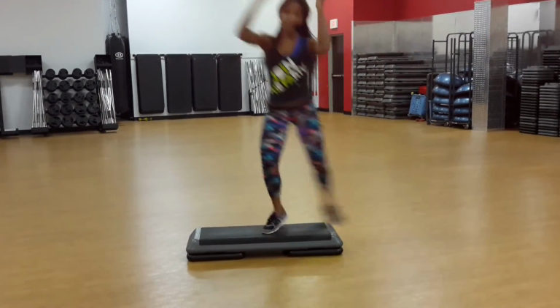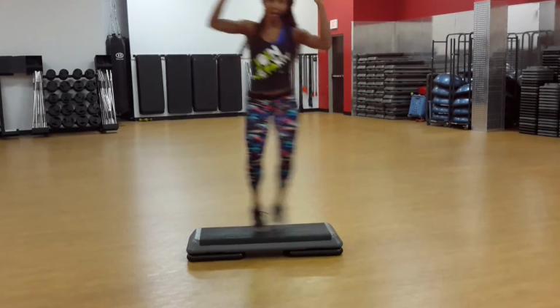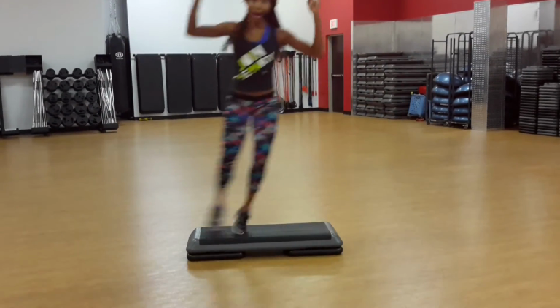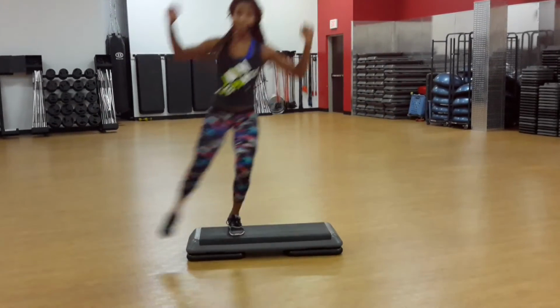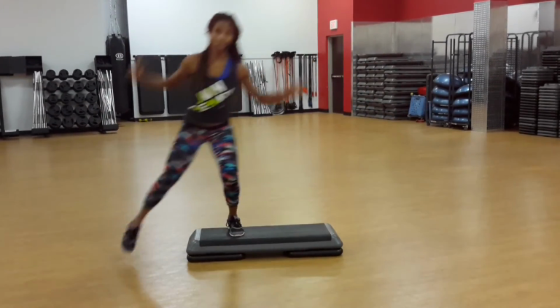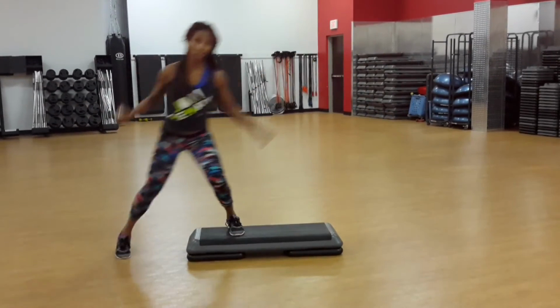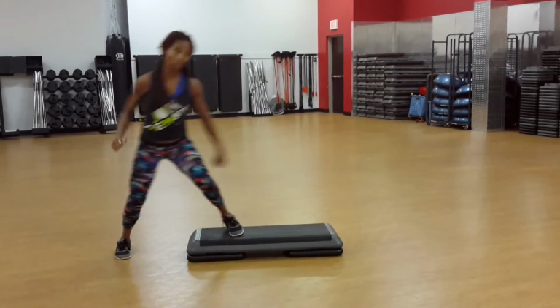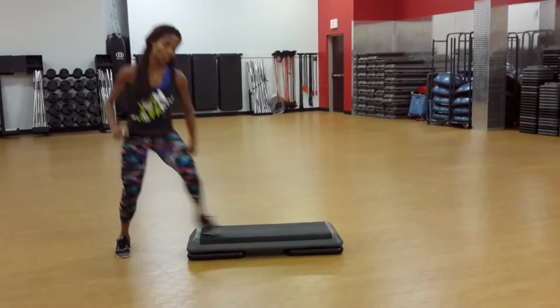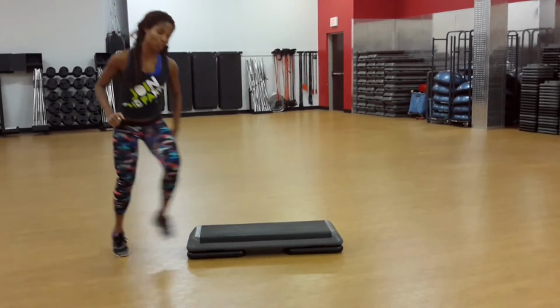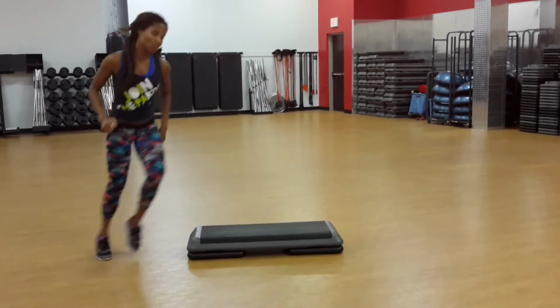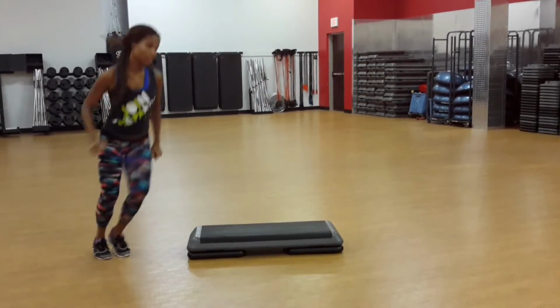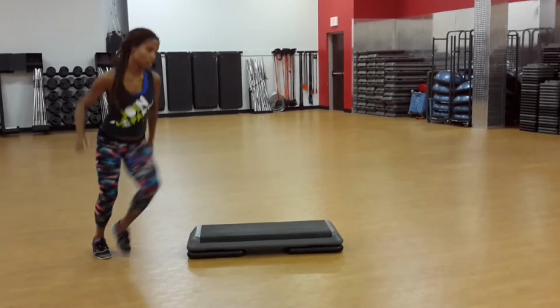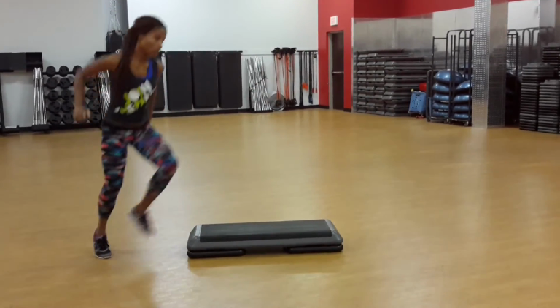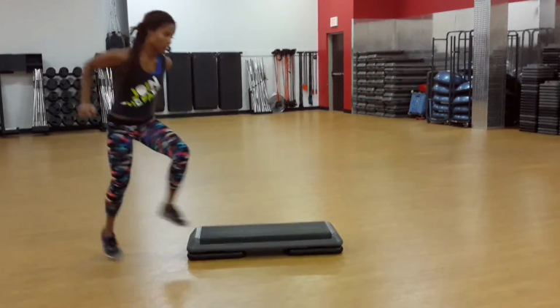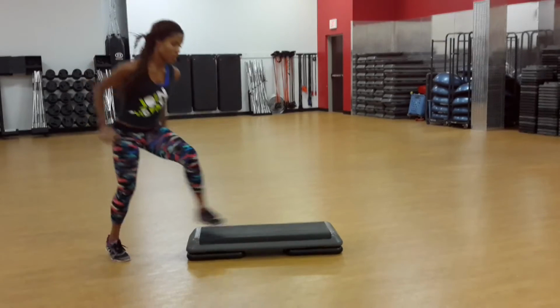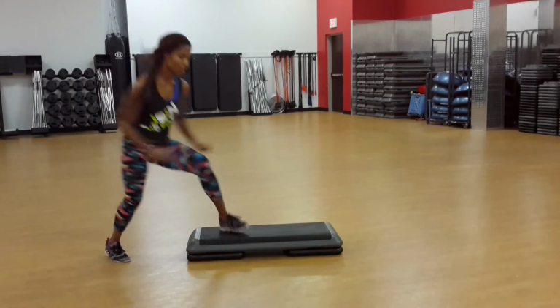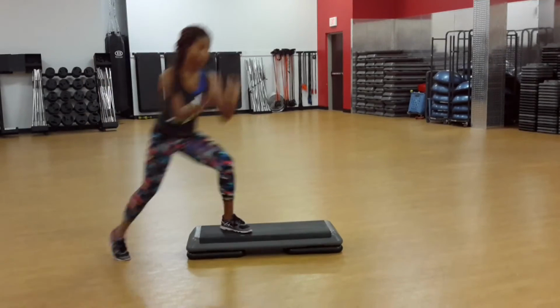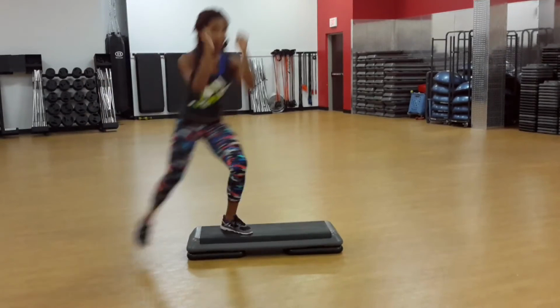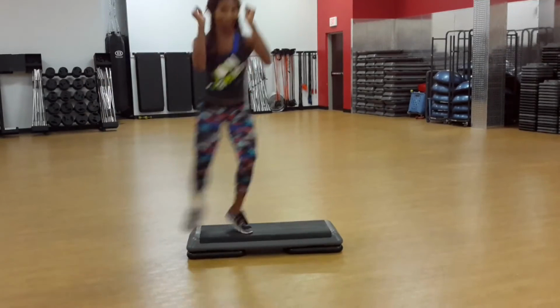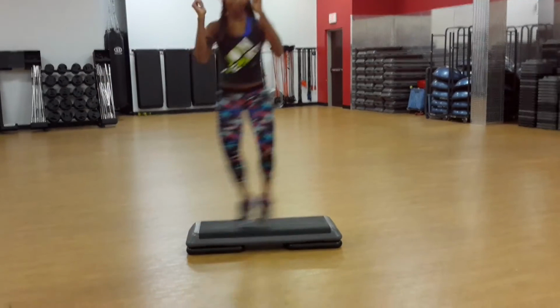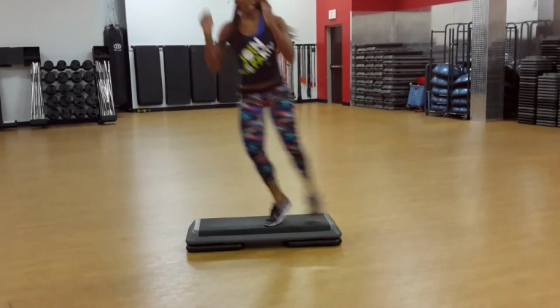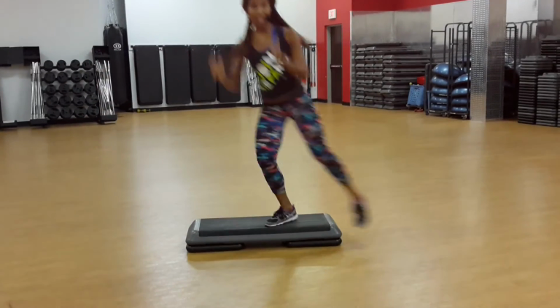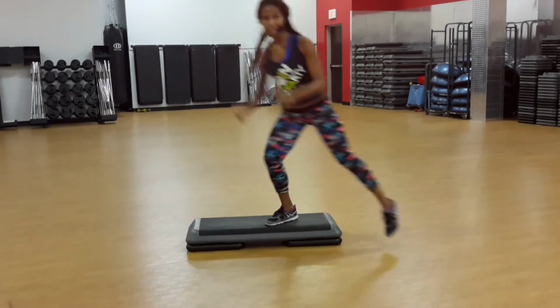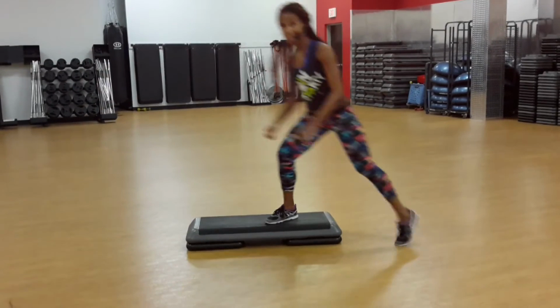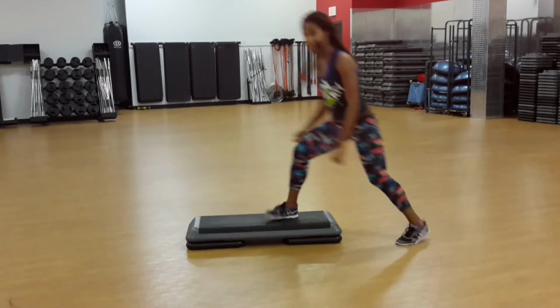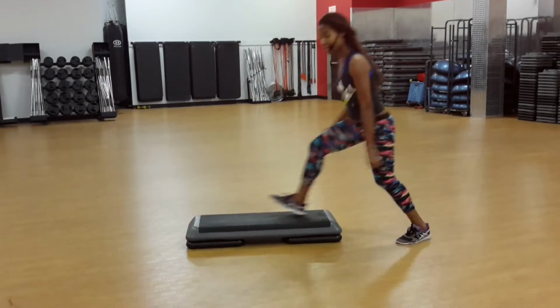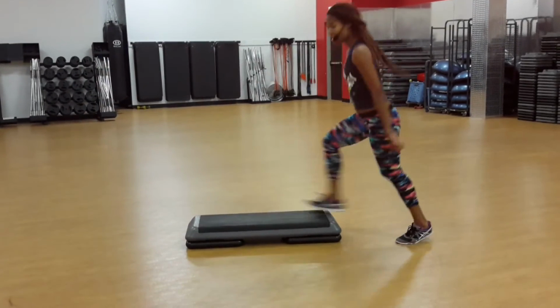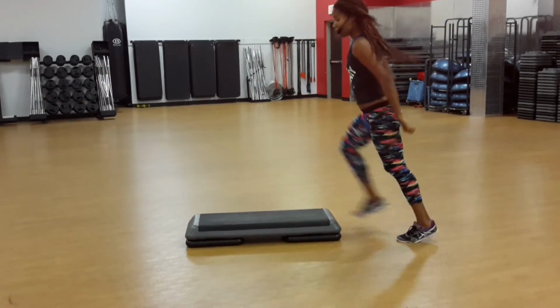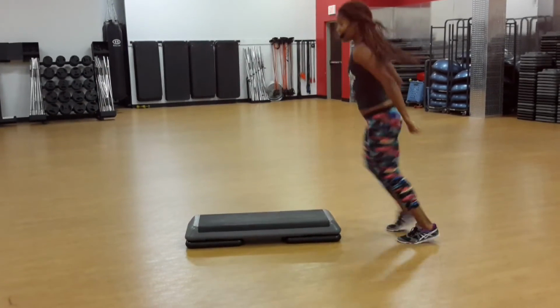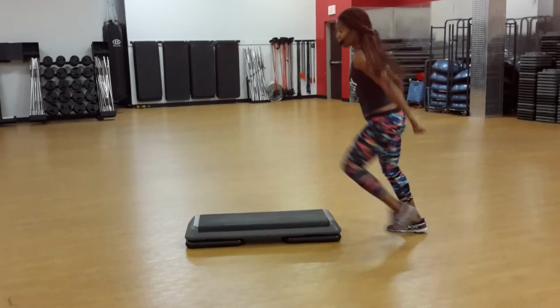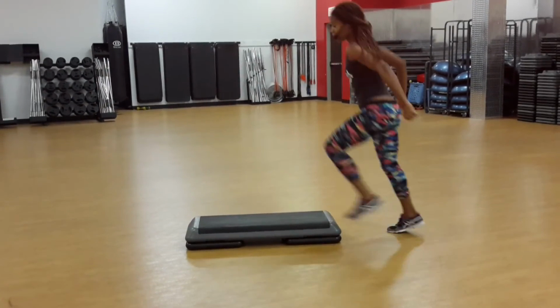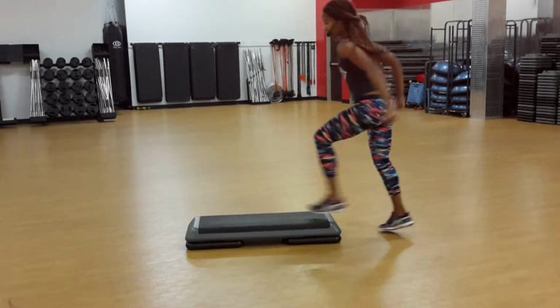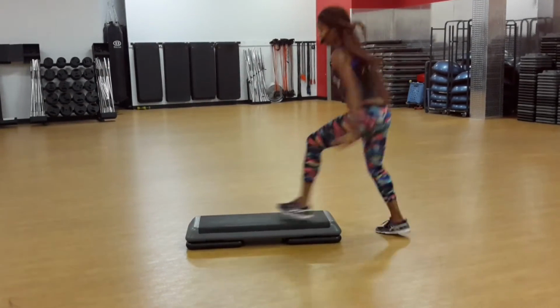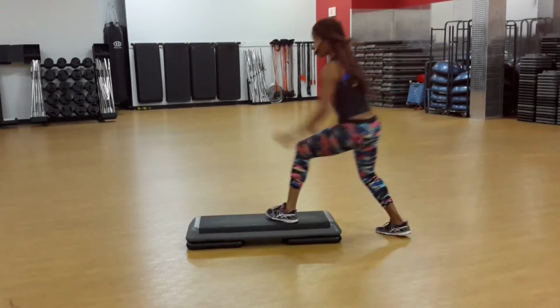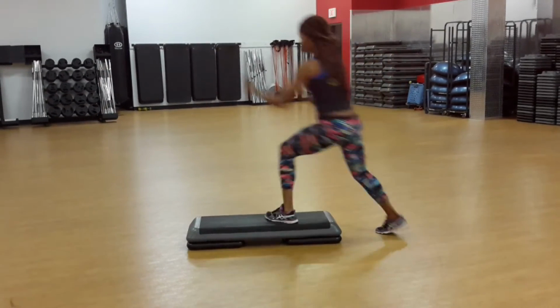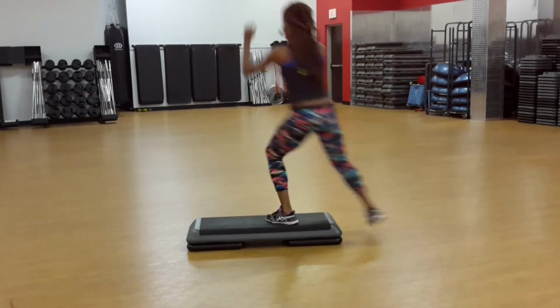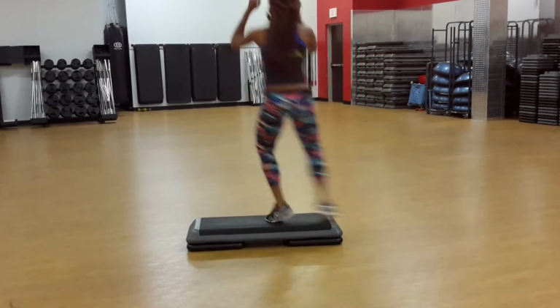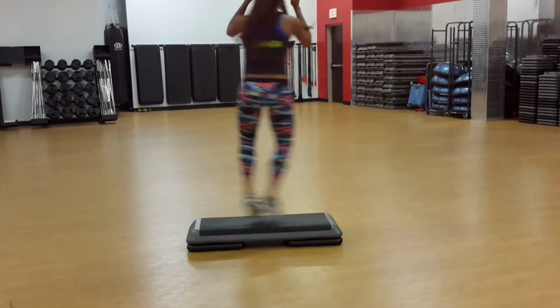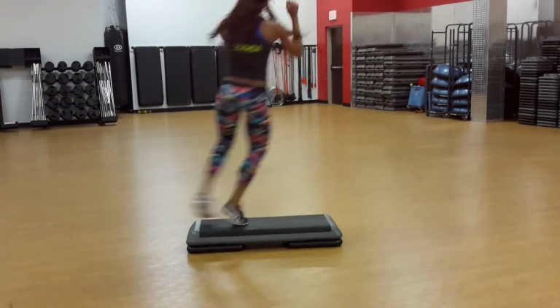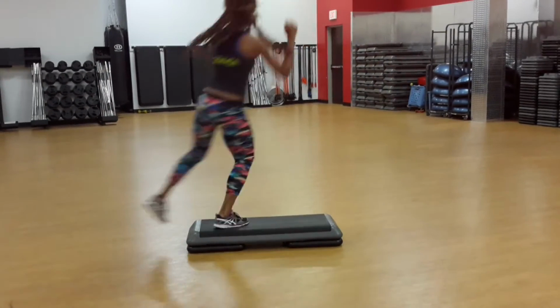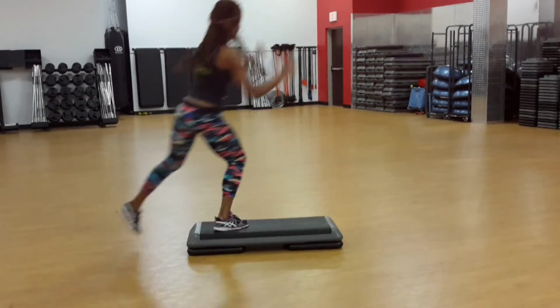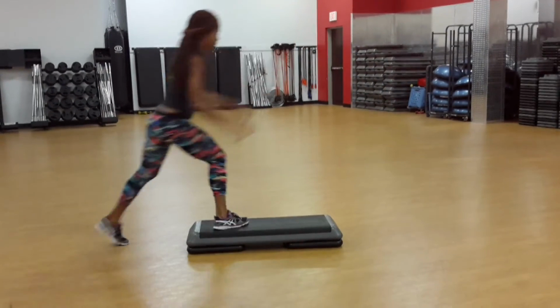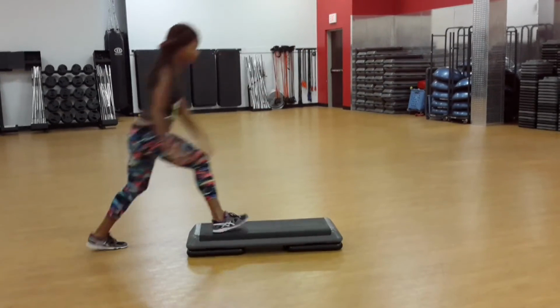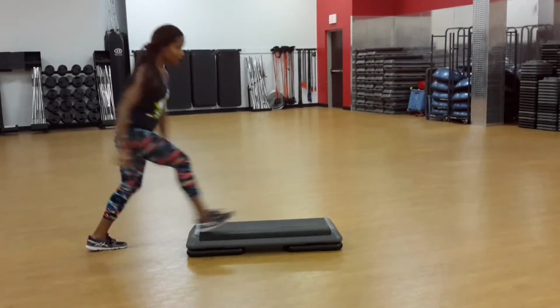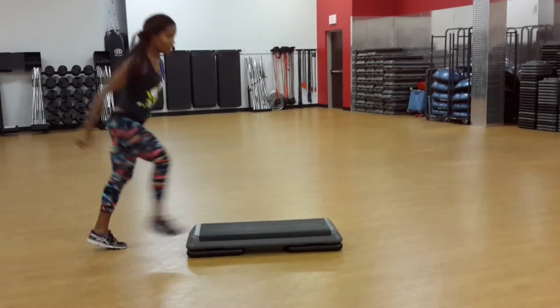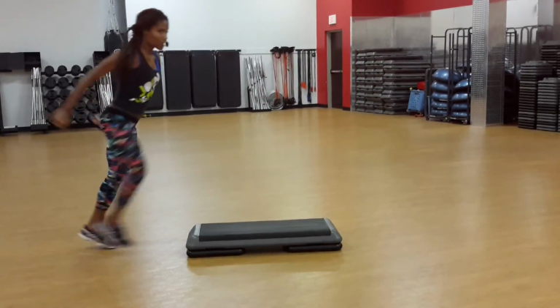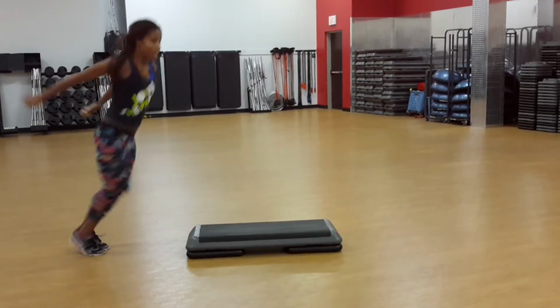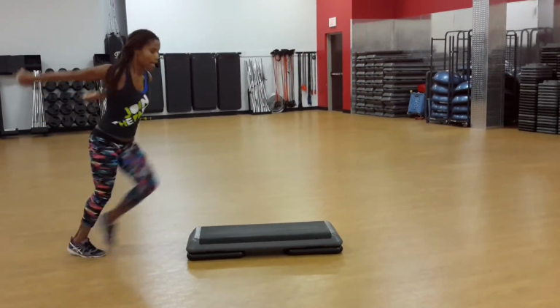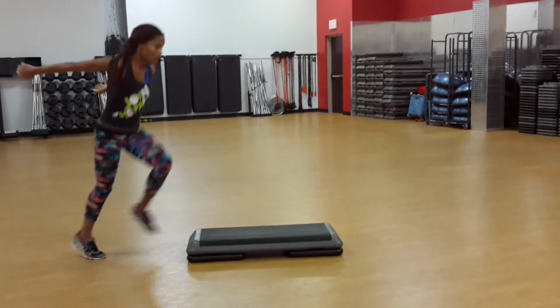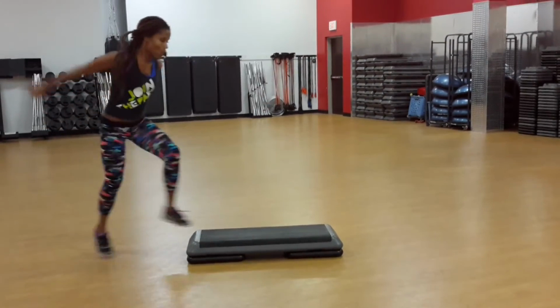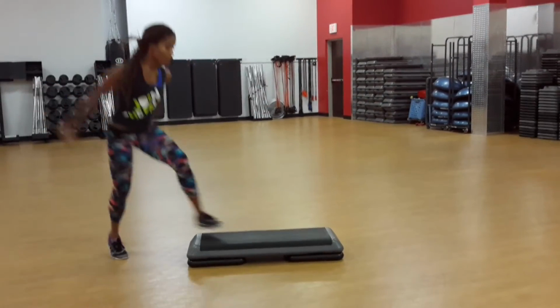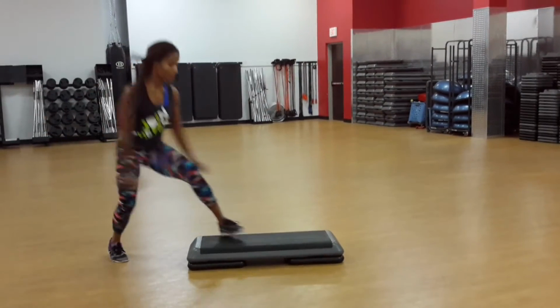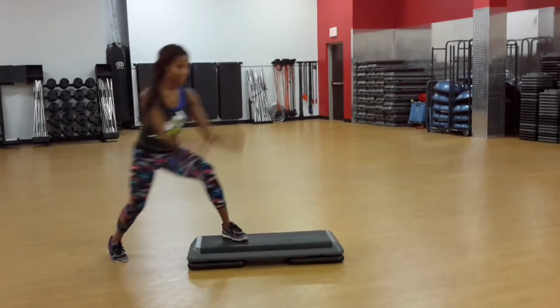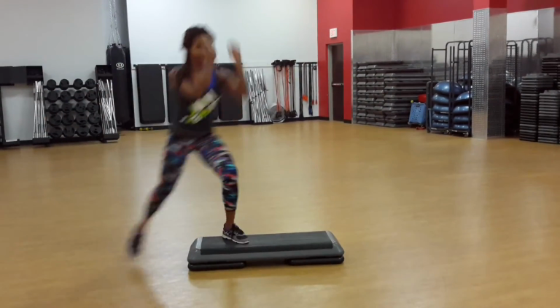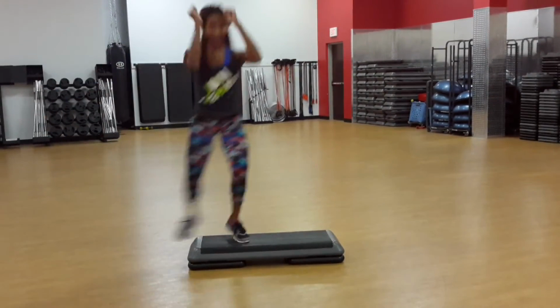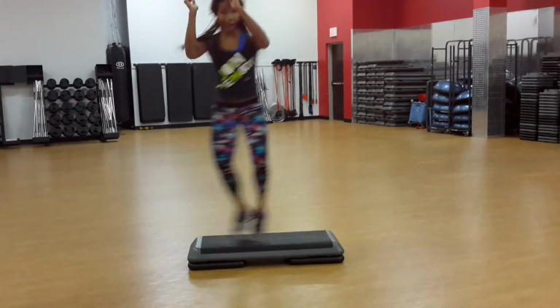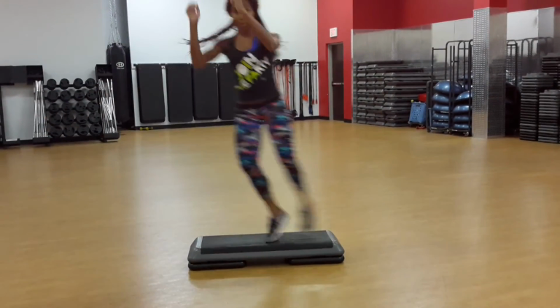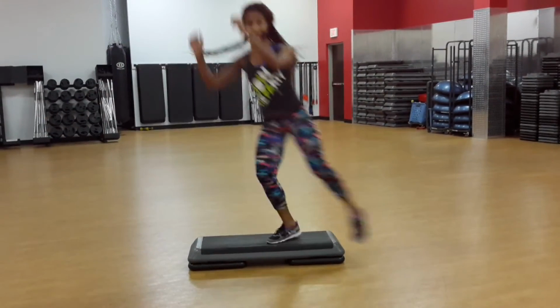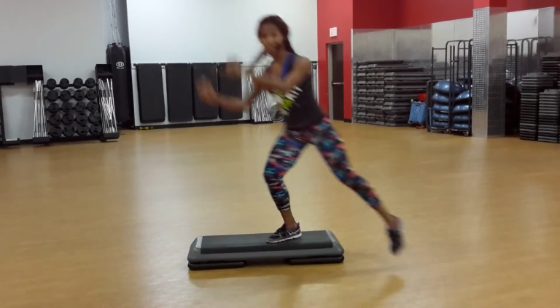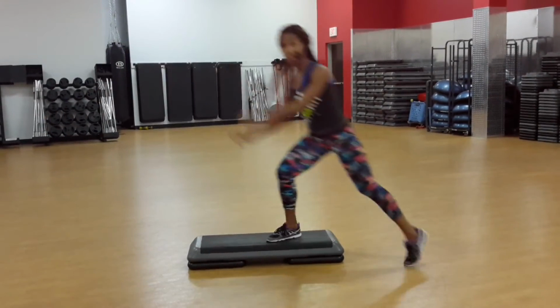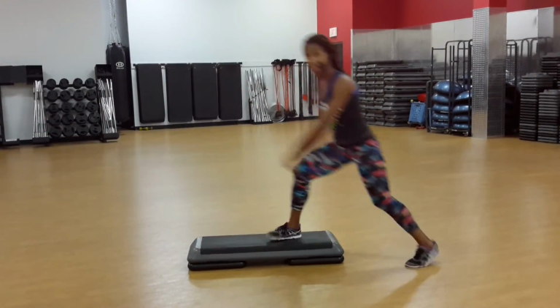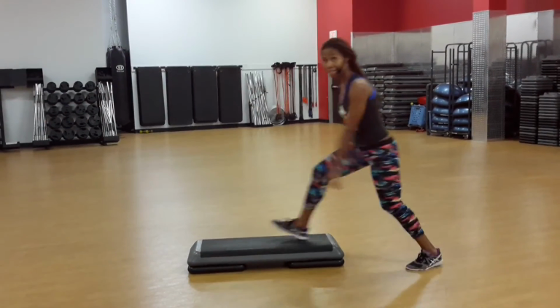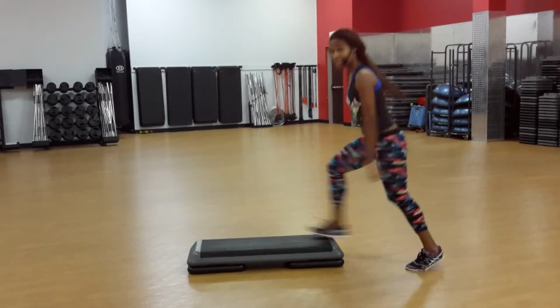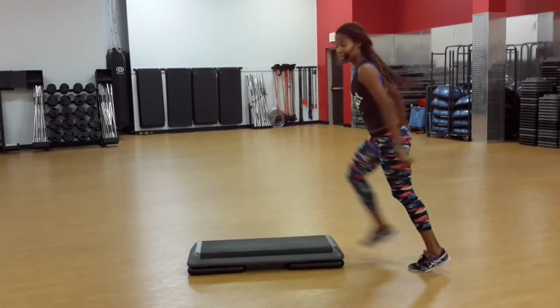Another option you can do is also turn in. If you clear it — over the top, turn in.